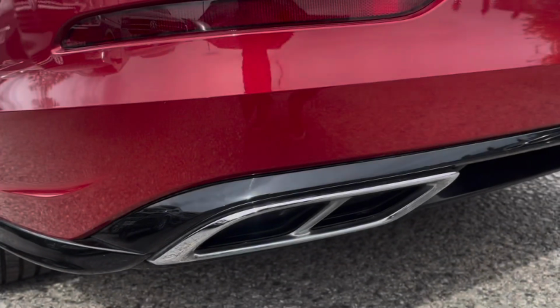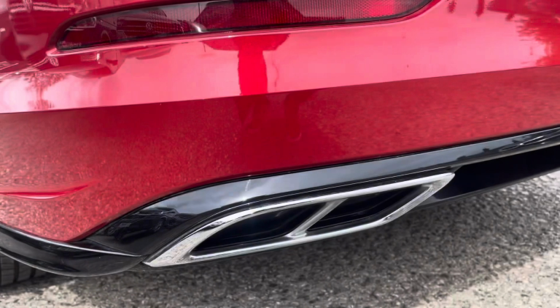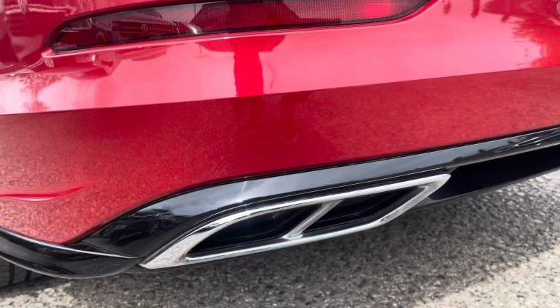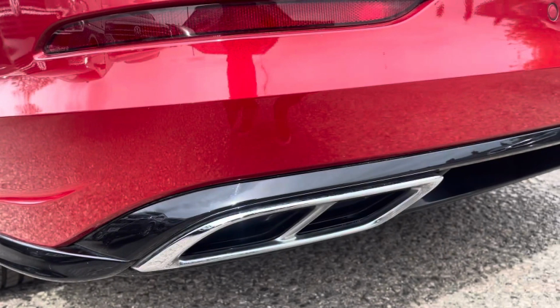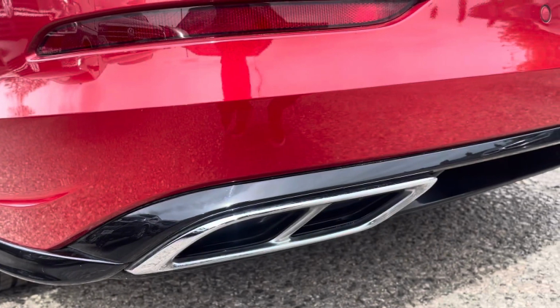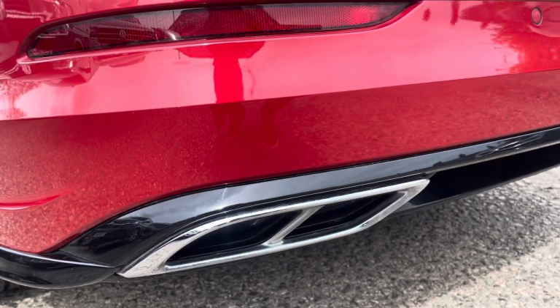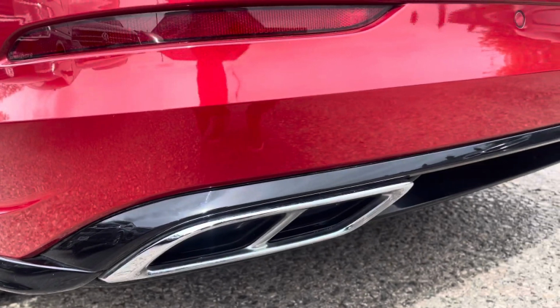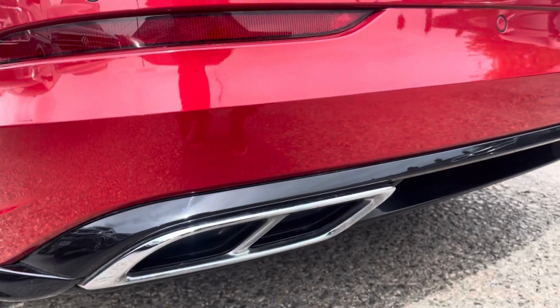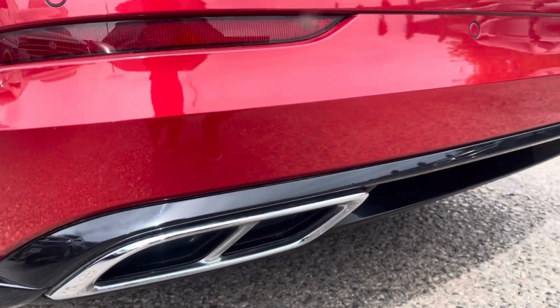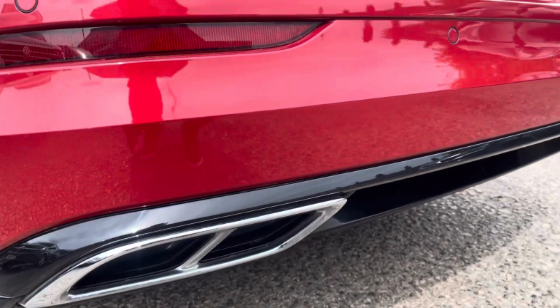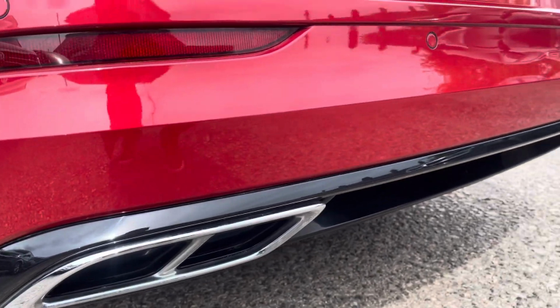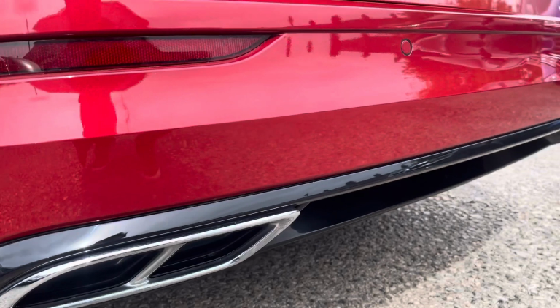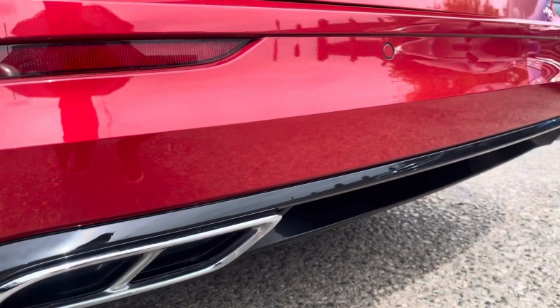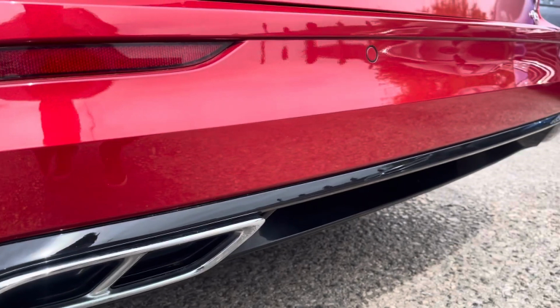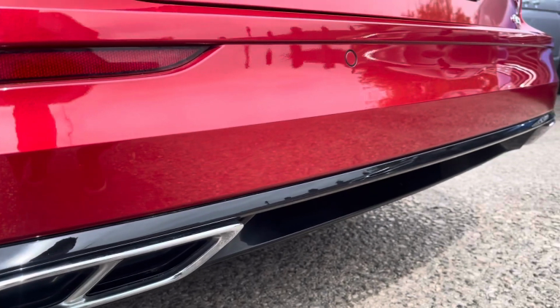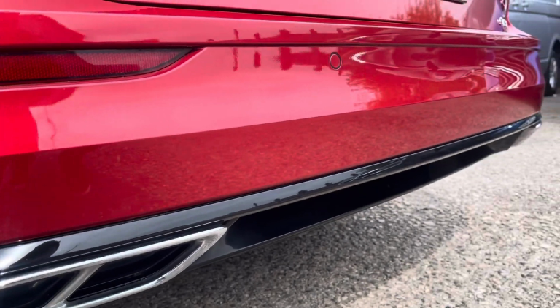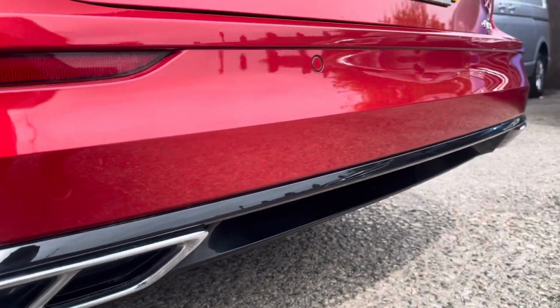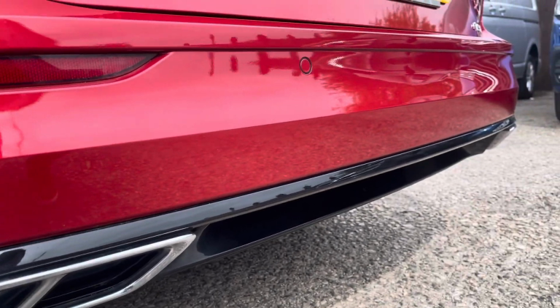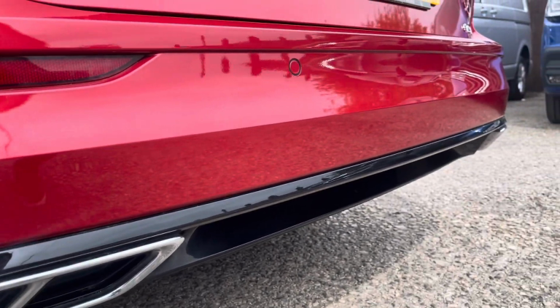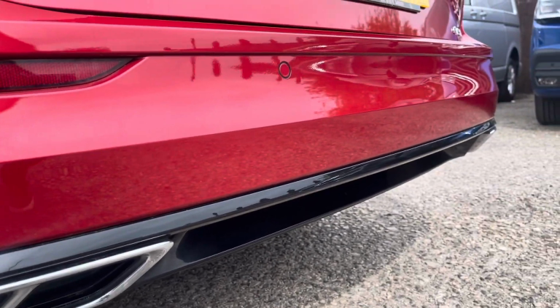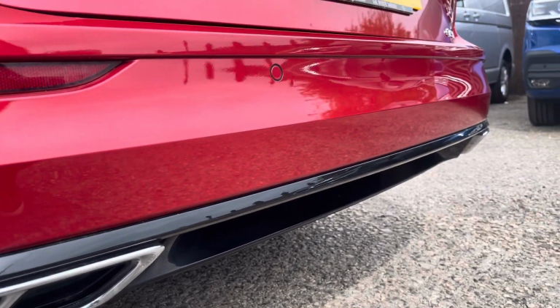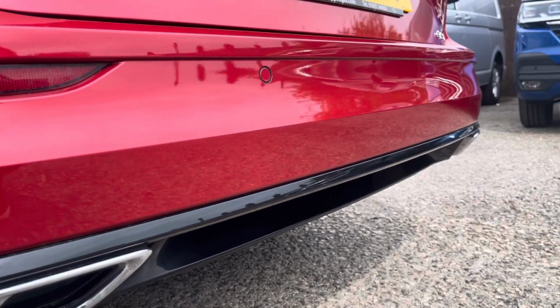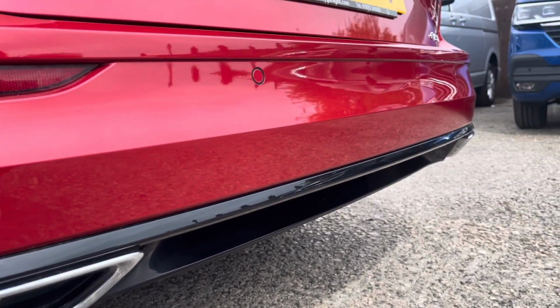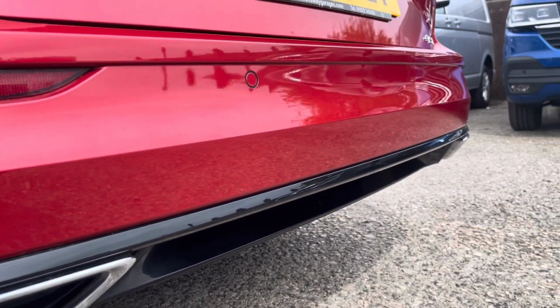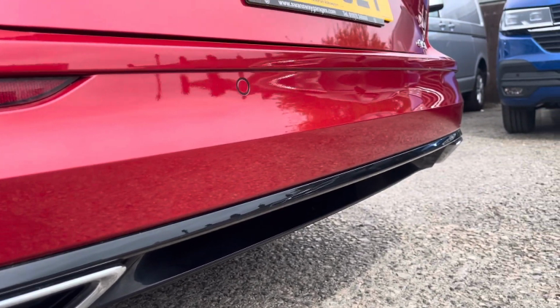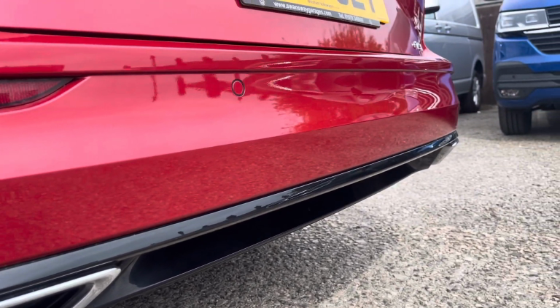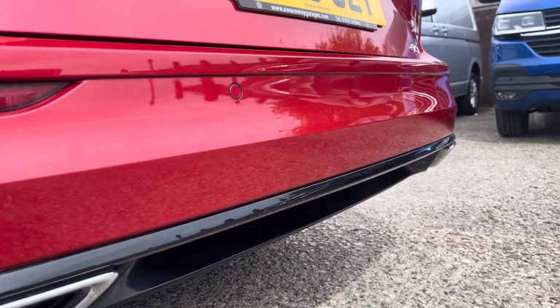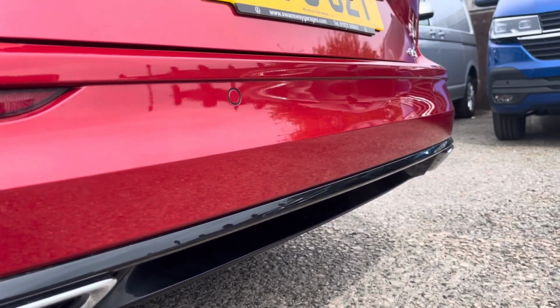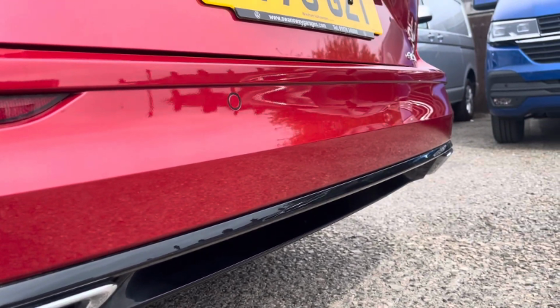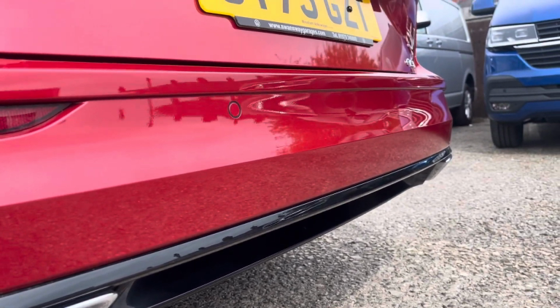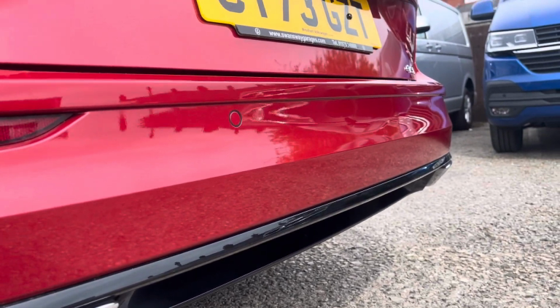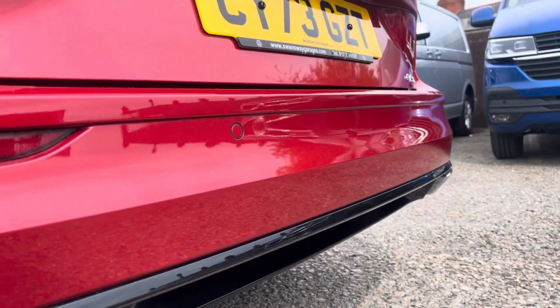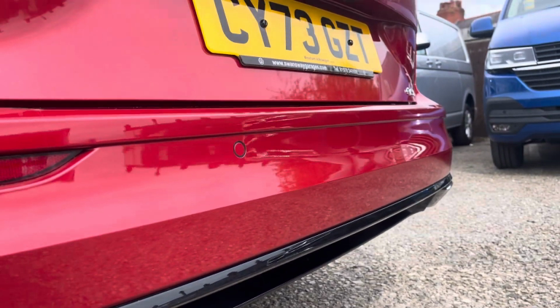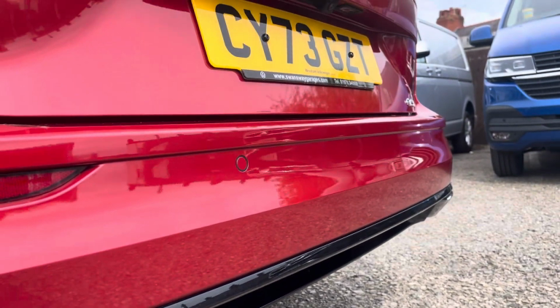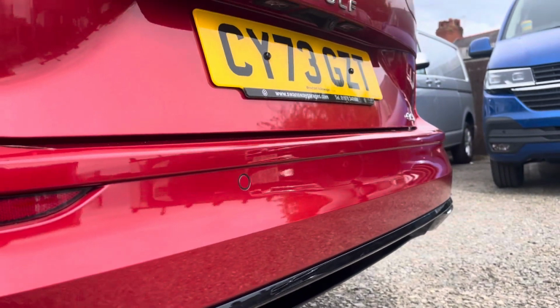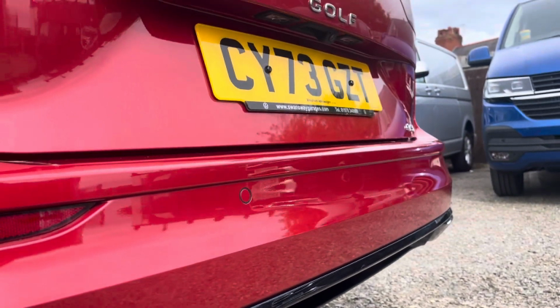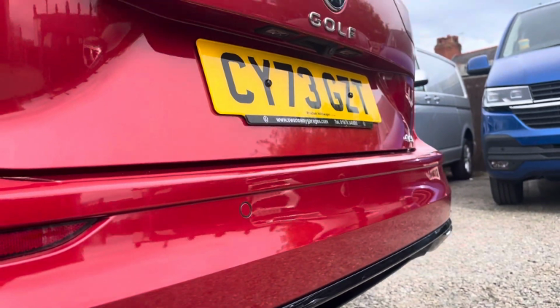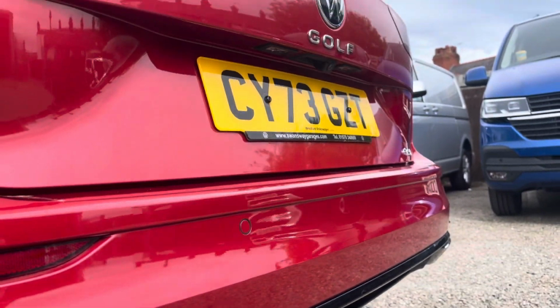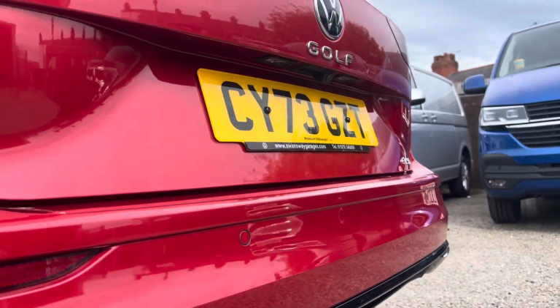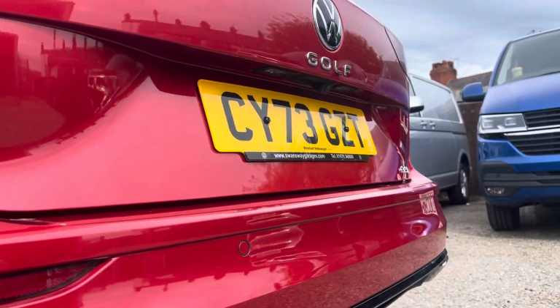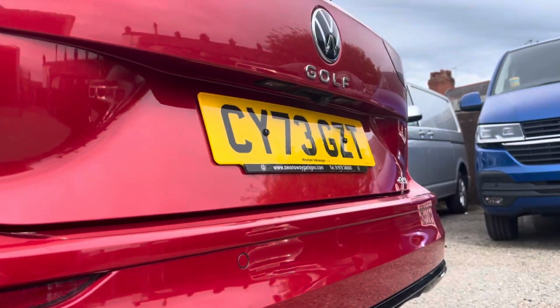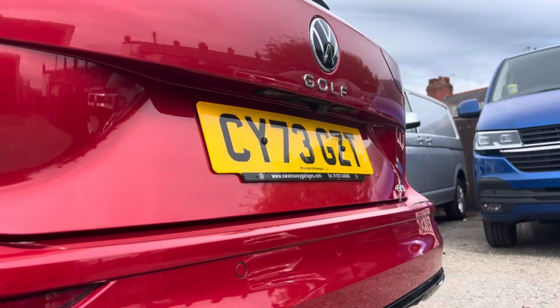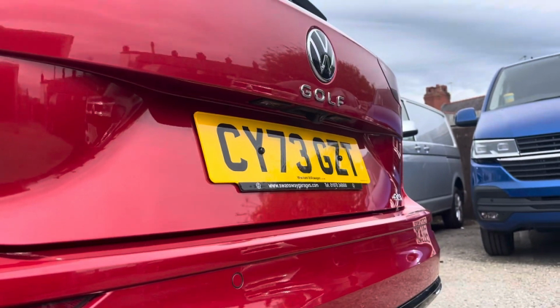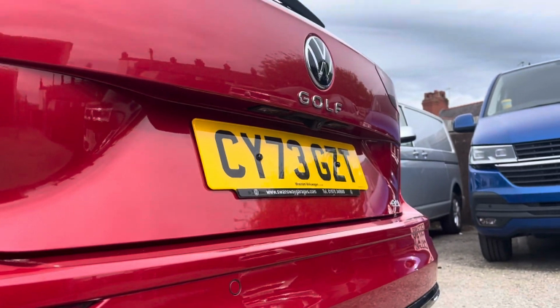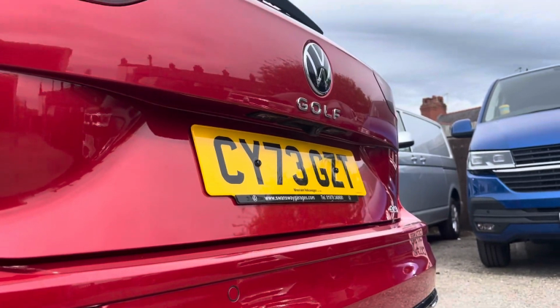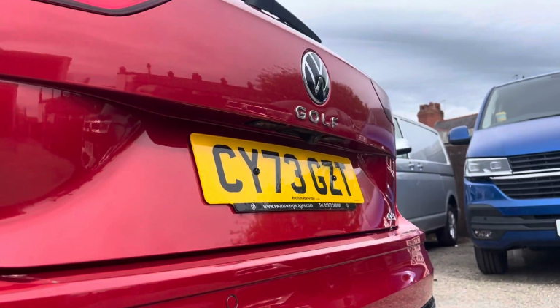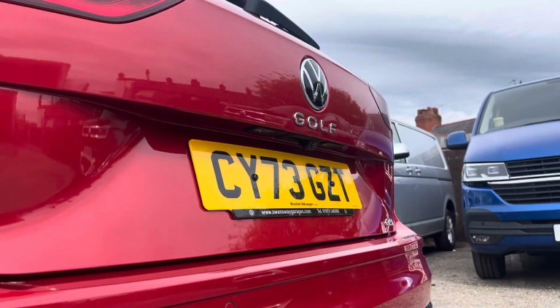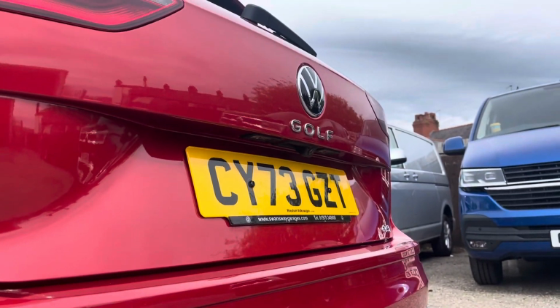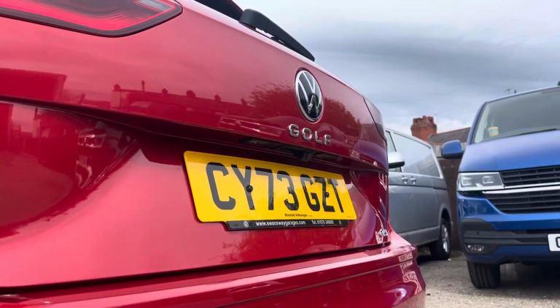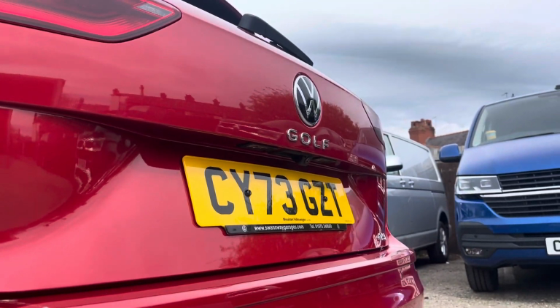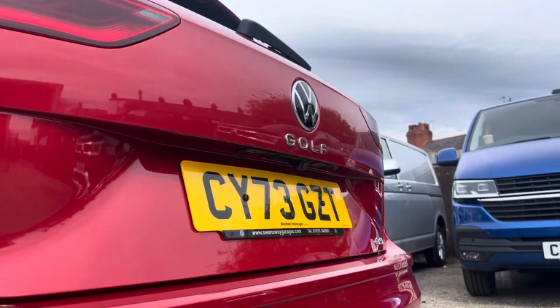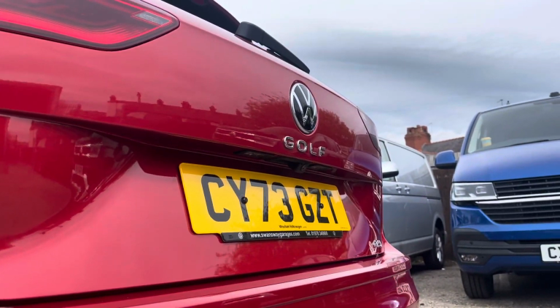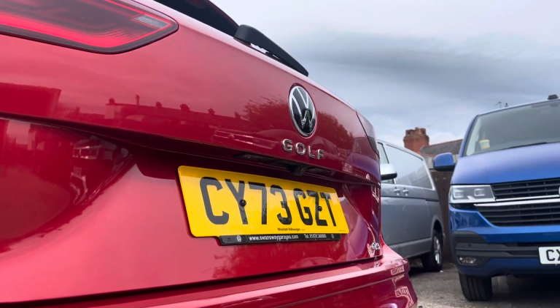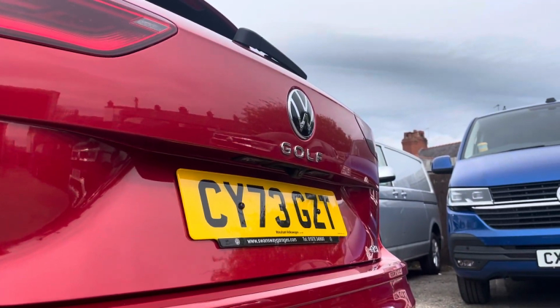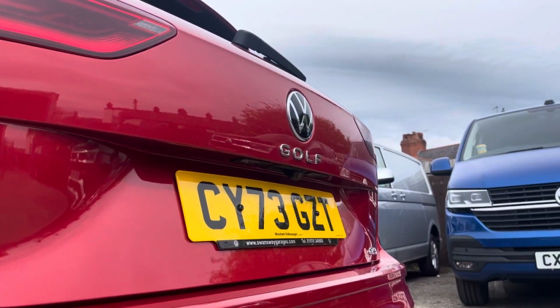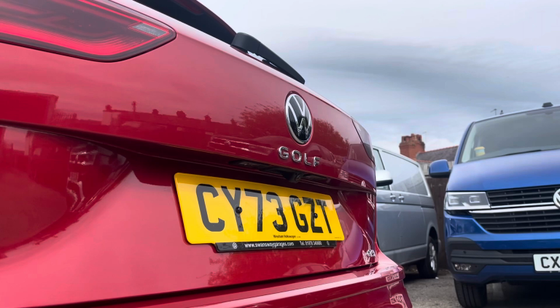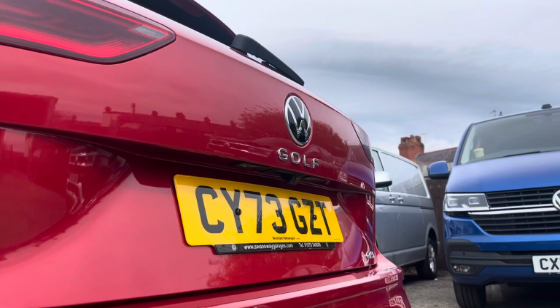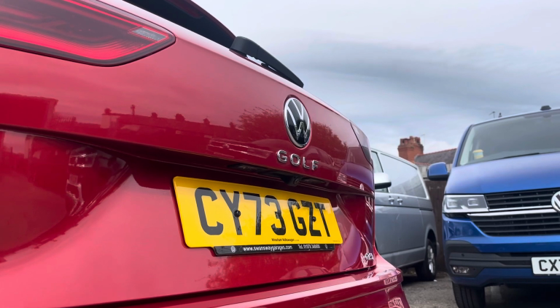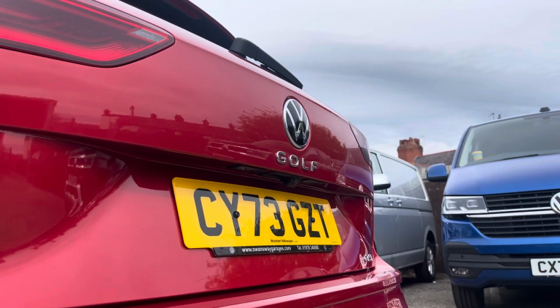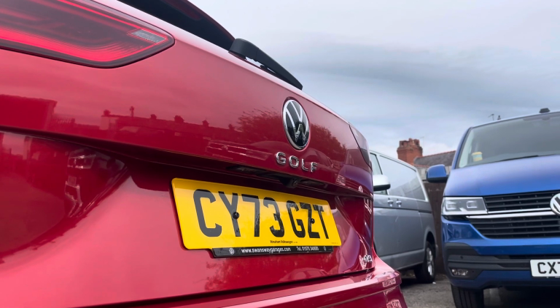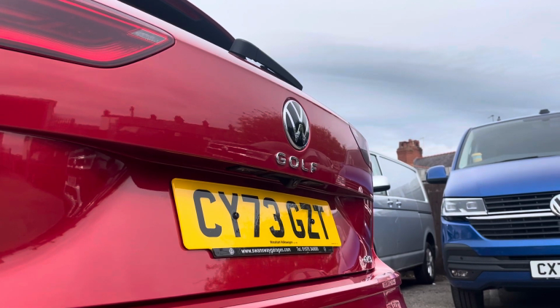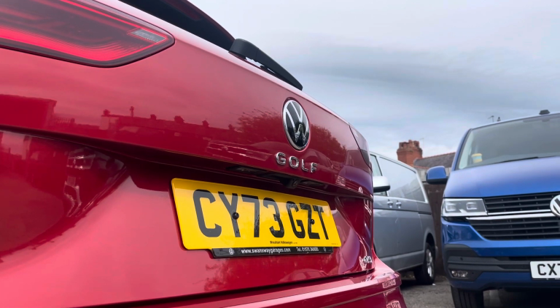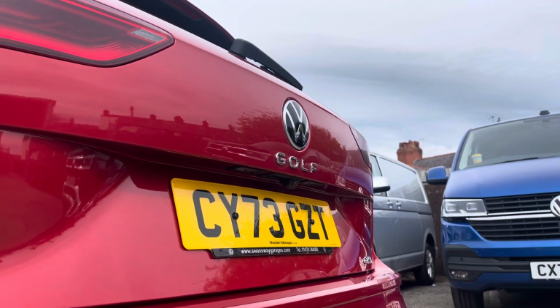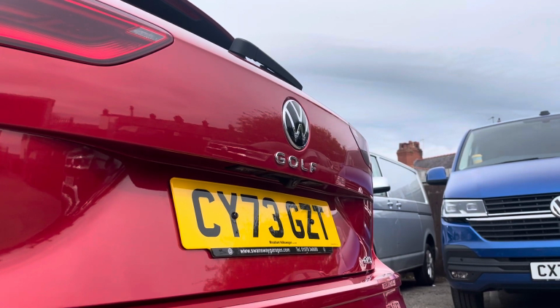Around to the sporty rear of the car you'll find the chrome effect trapezoid exhaust tailpipes, rear view camera and rear parking sensors.